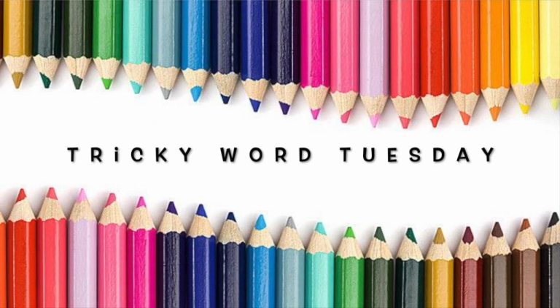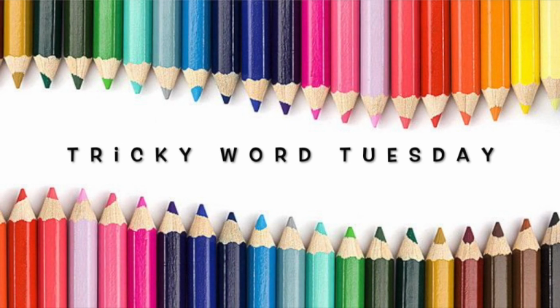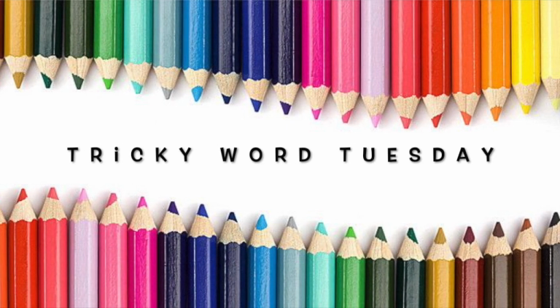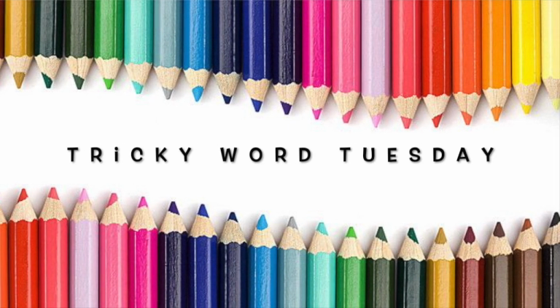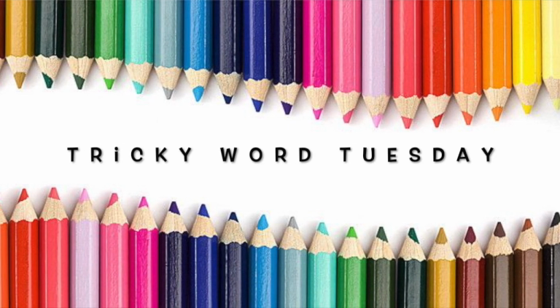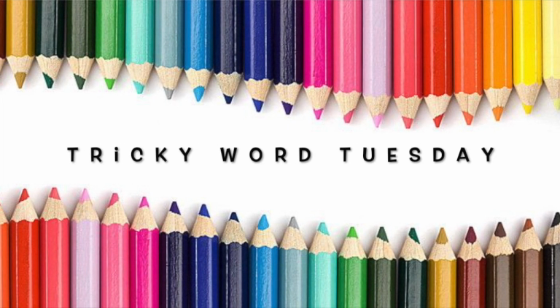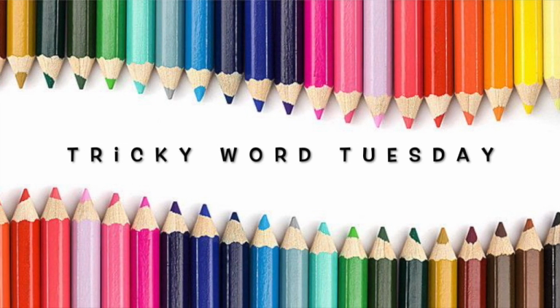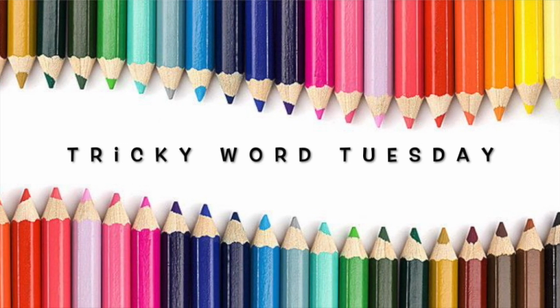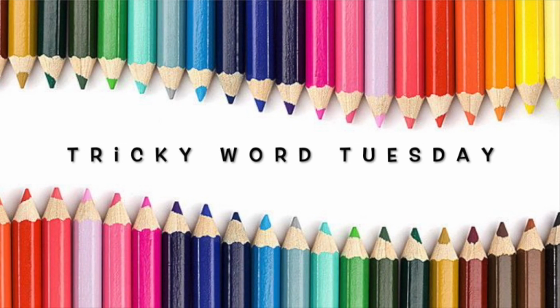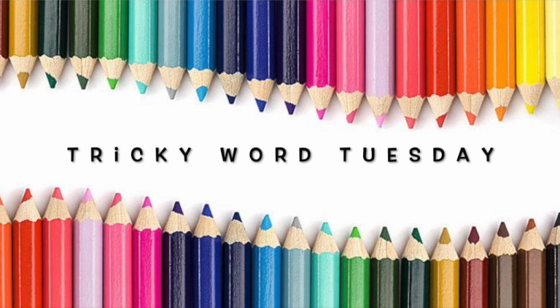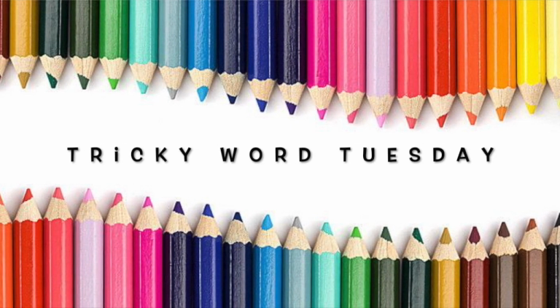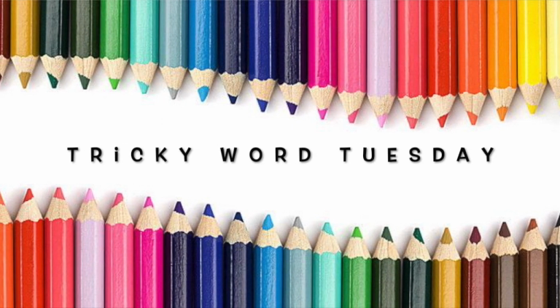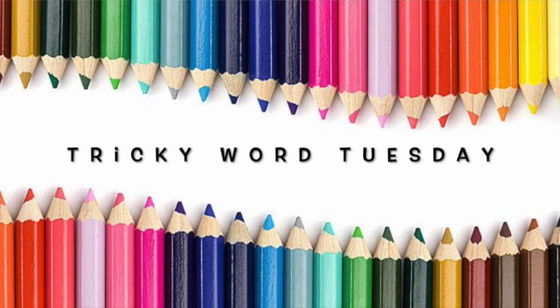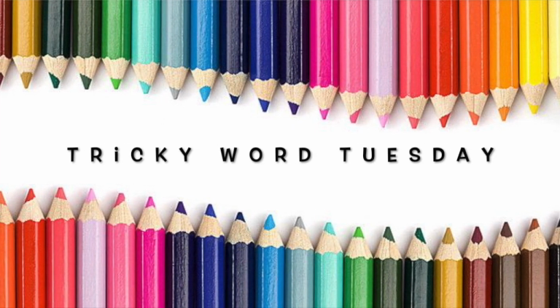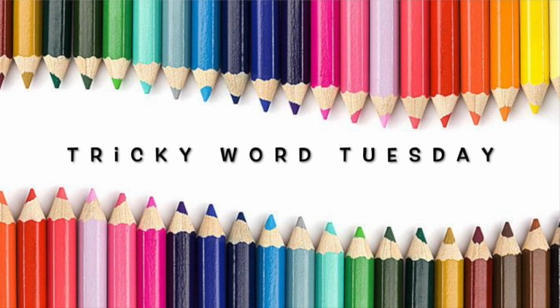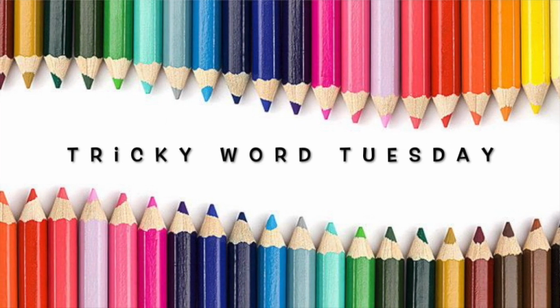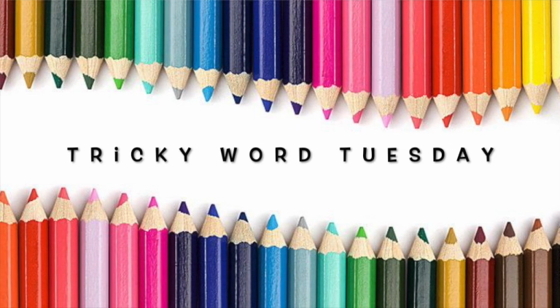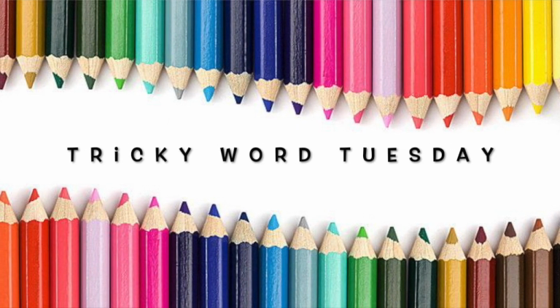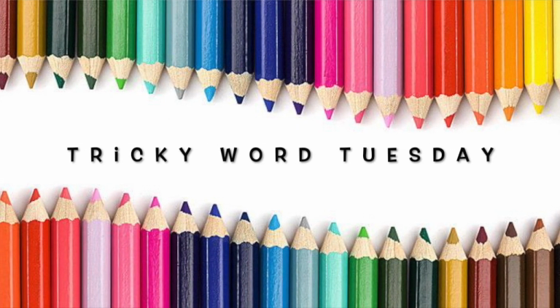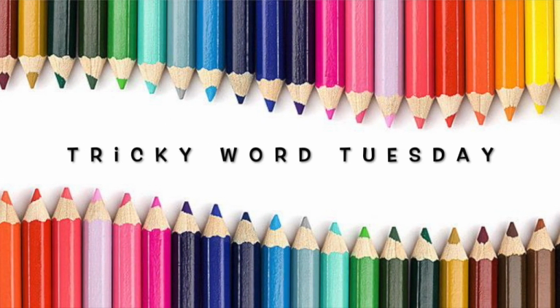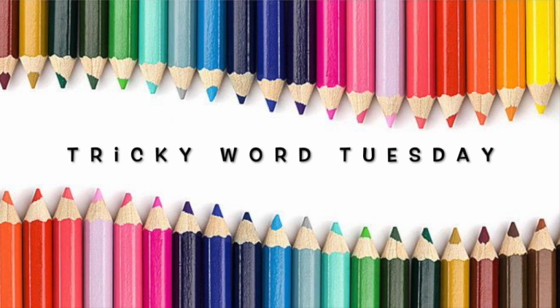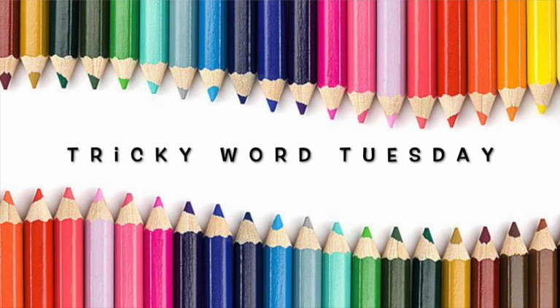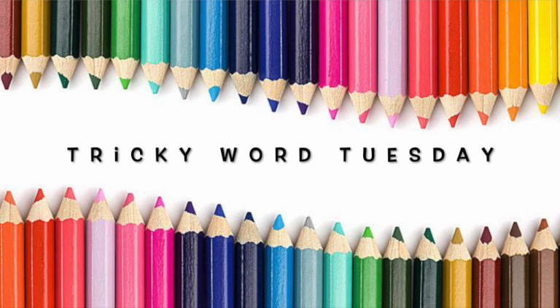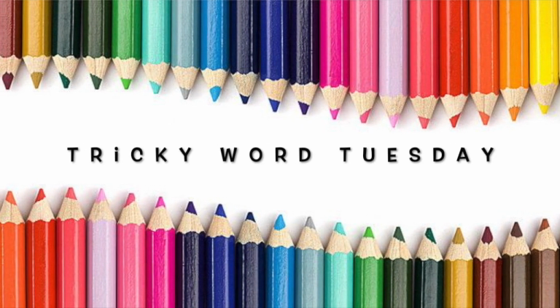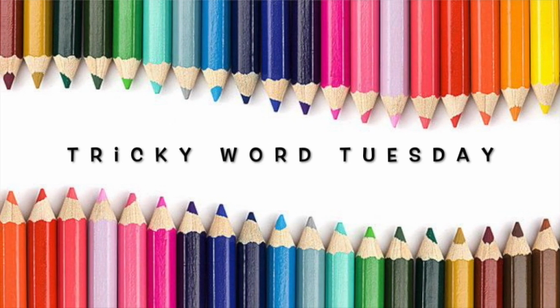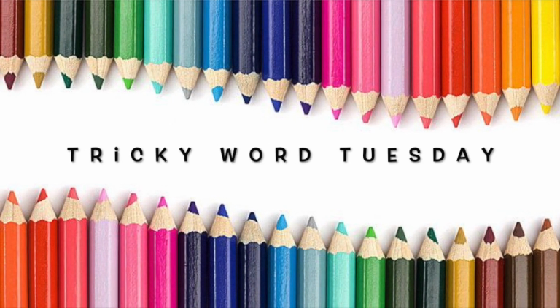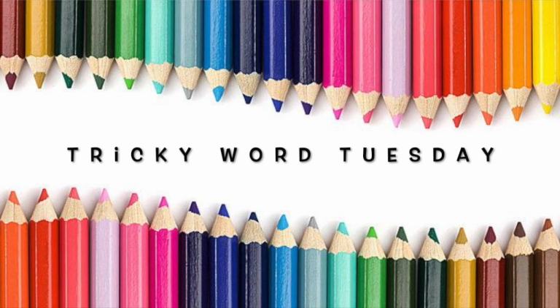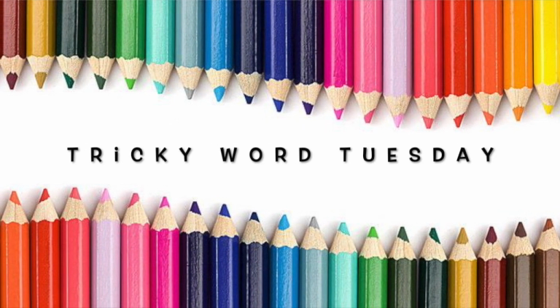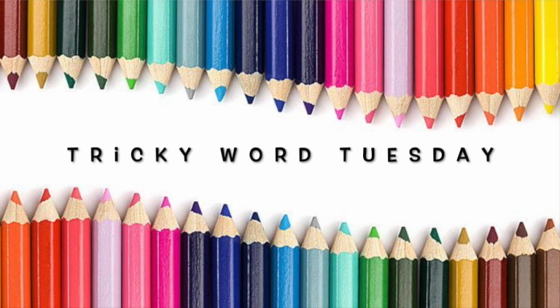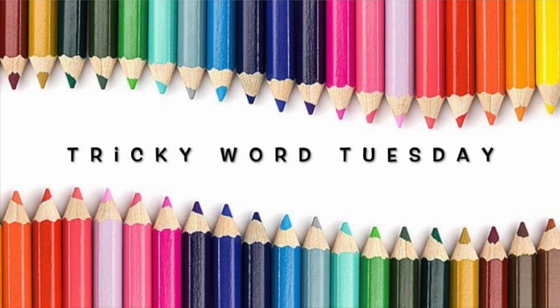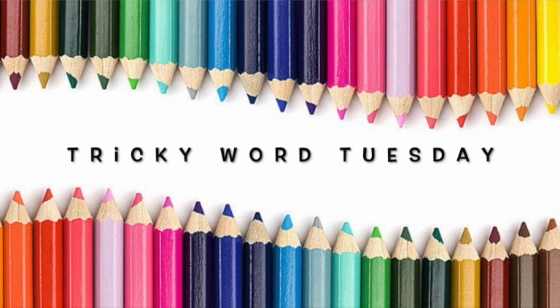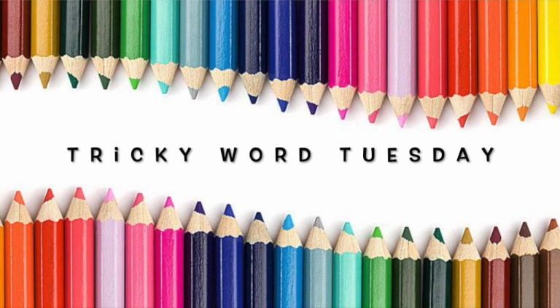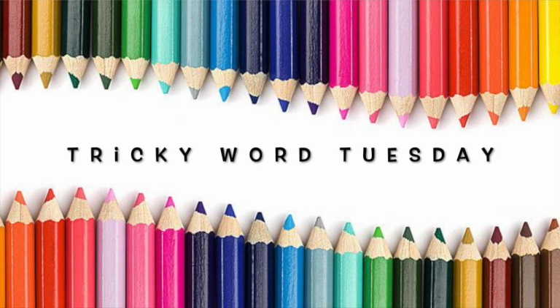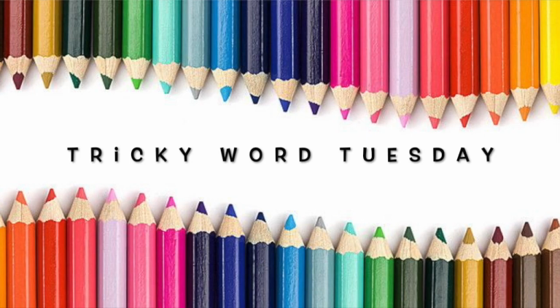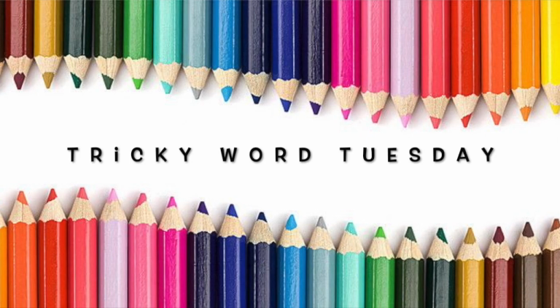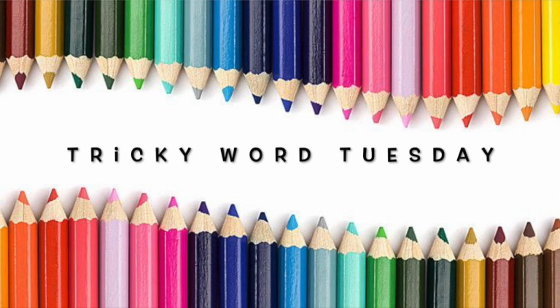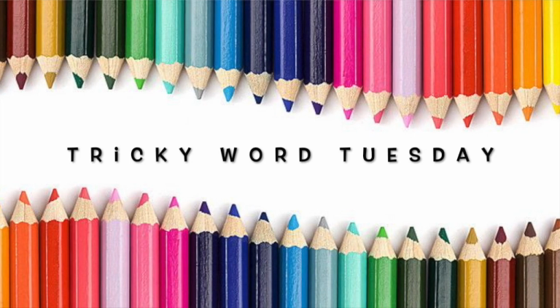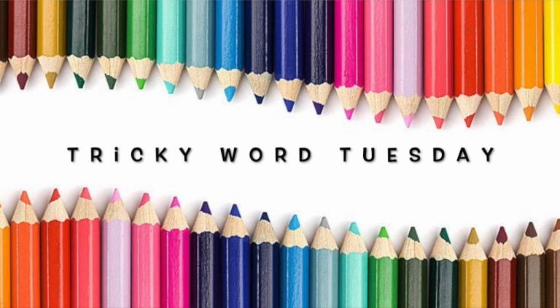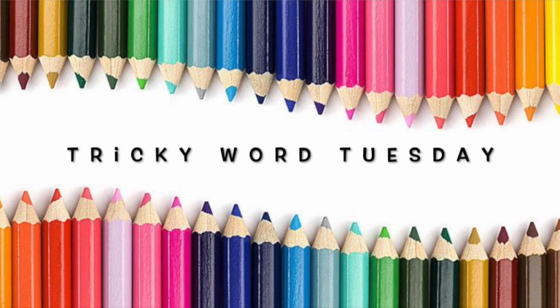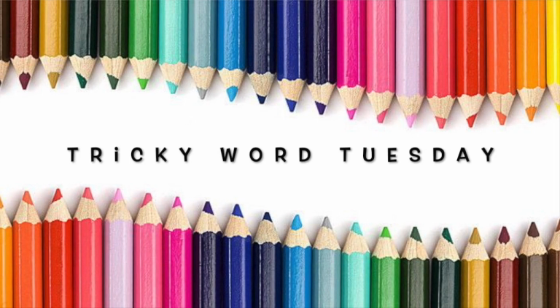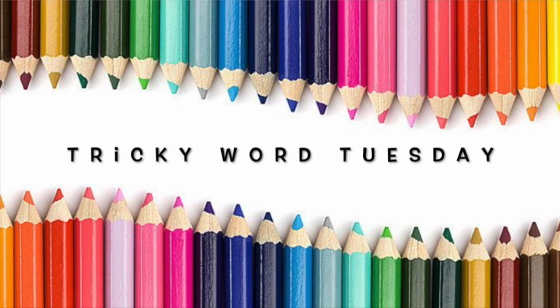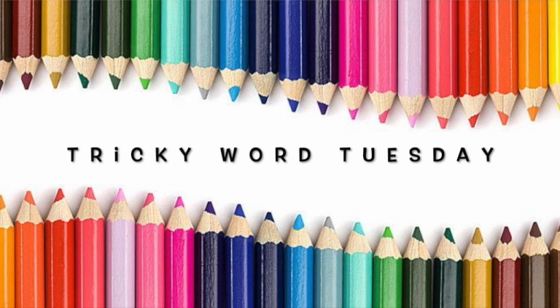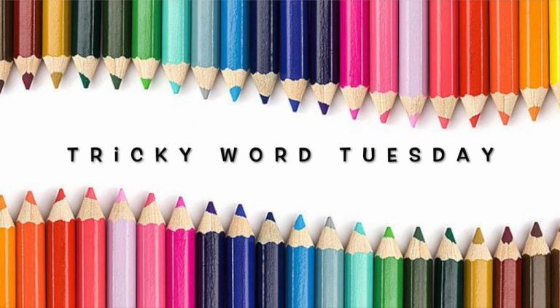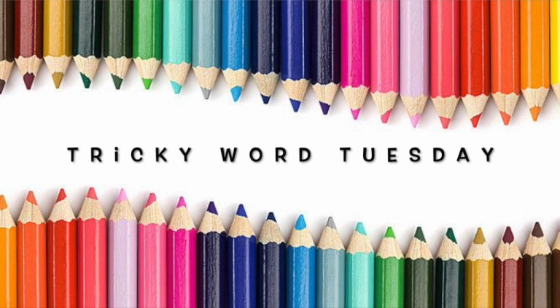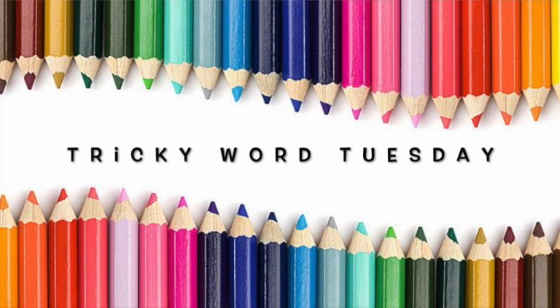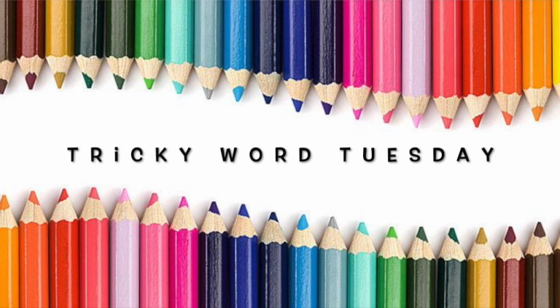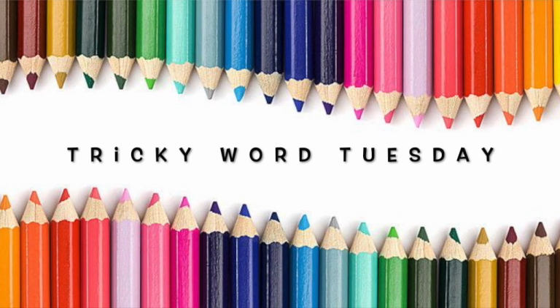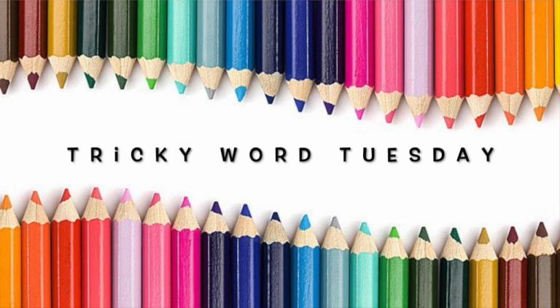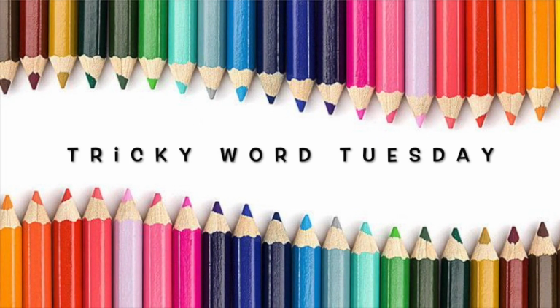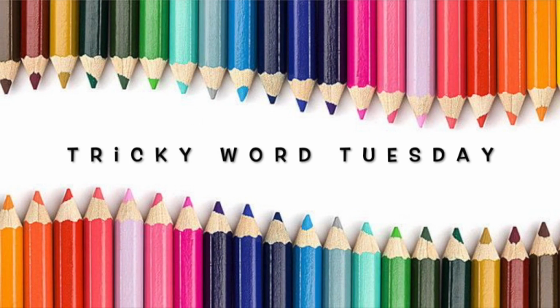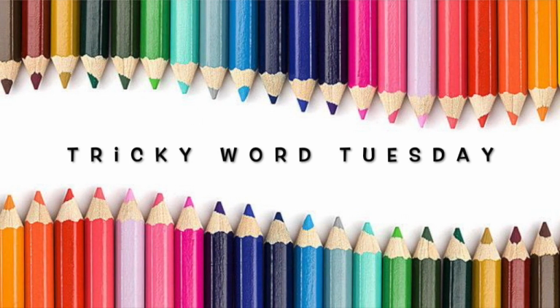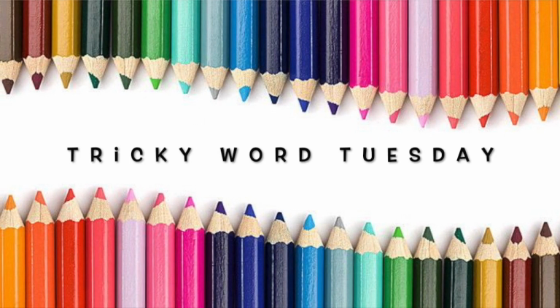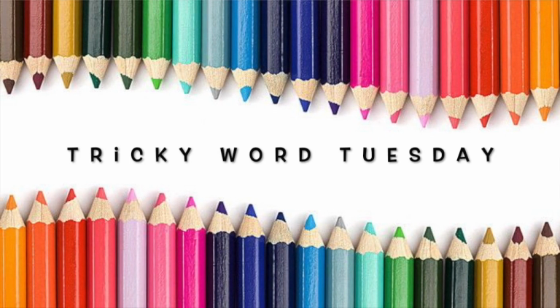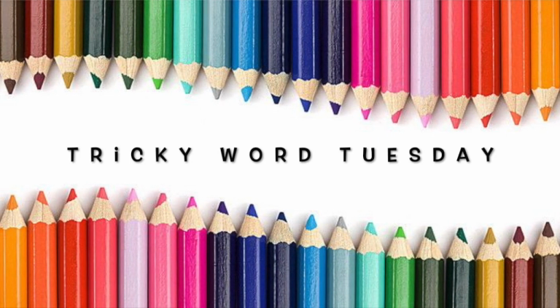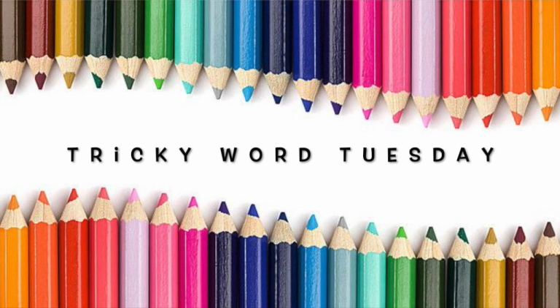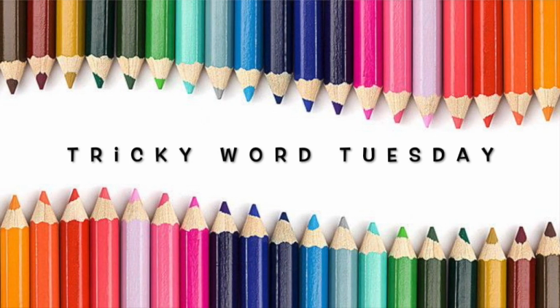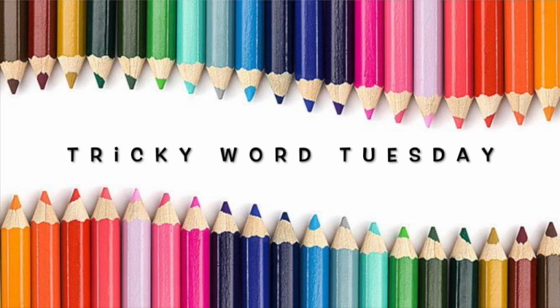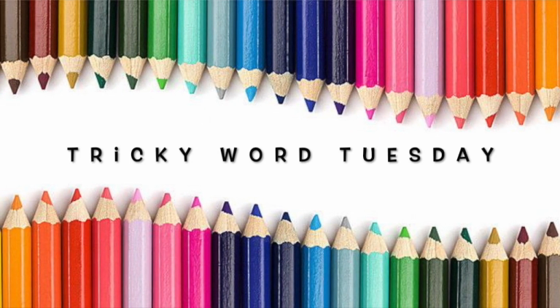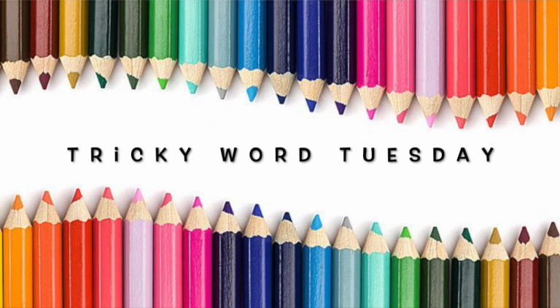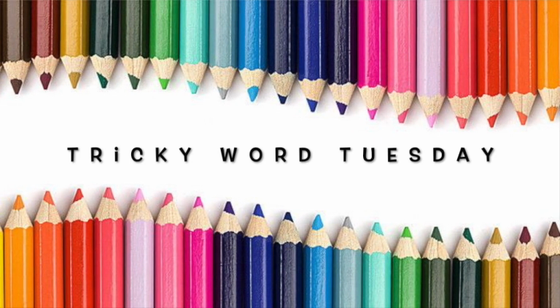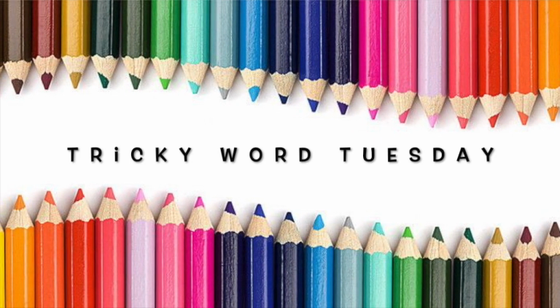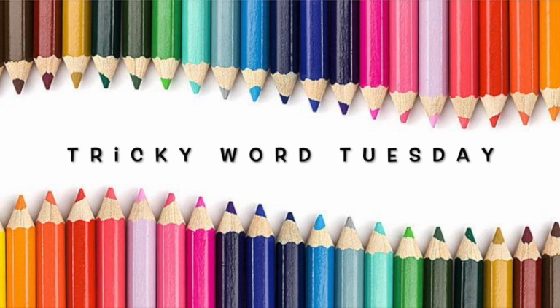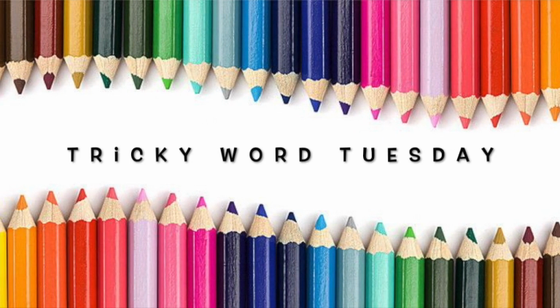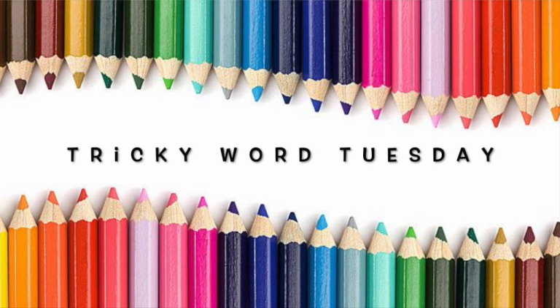Tricky words. These are tricky, tricky, tricky, tricky words that you can learn, learn, learn.